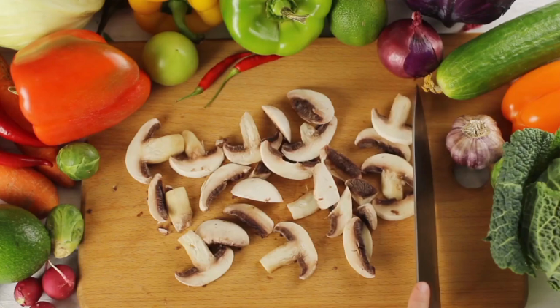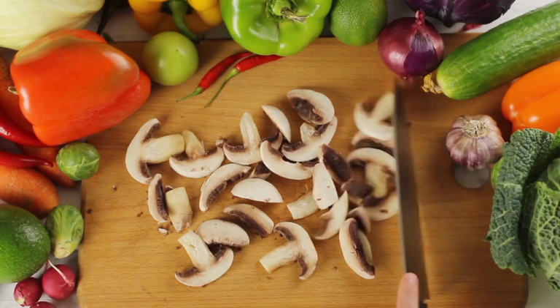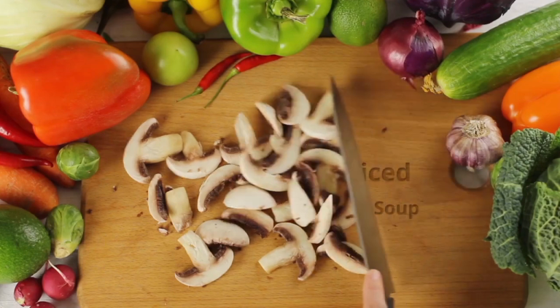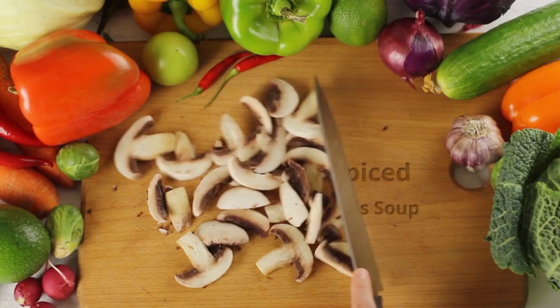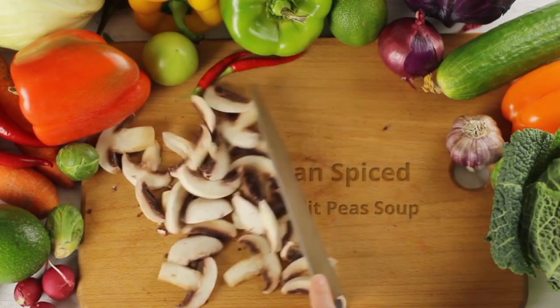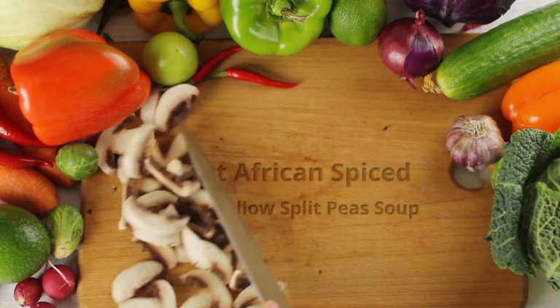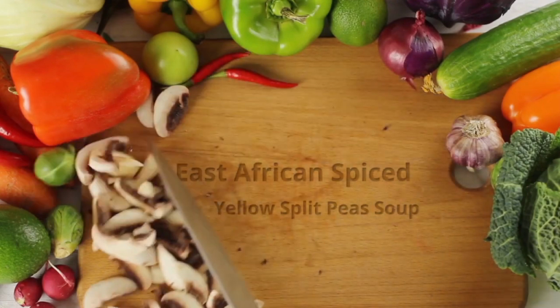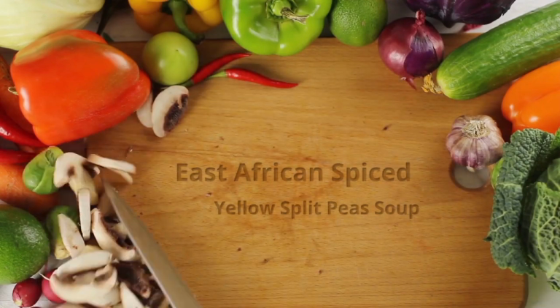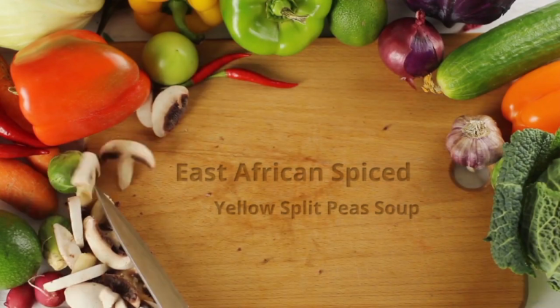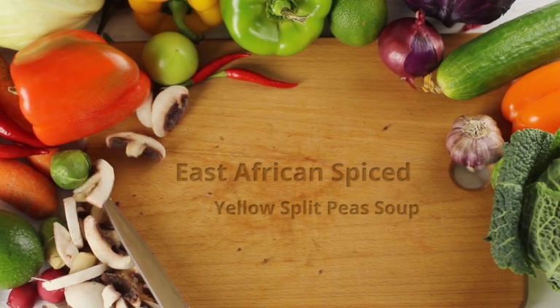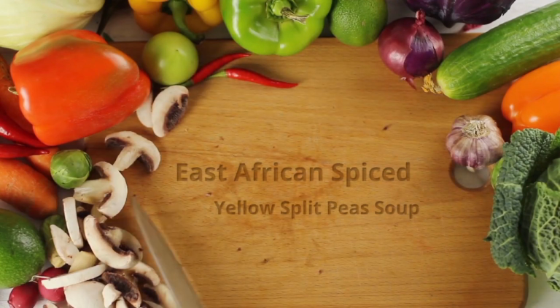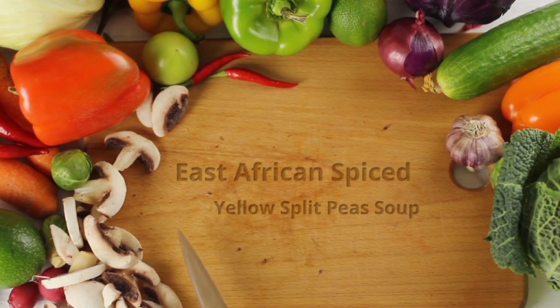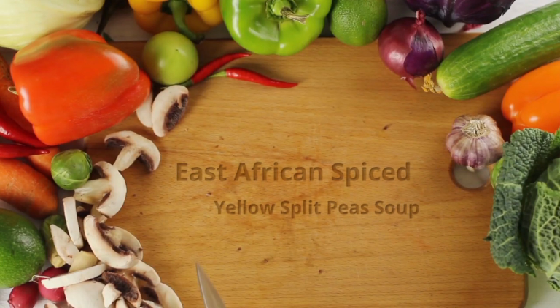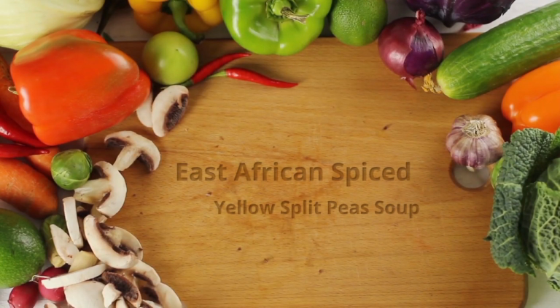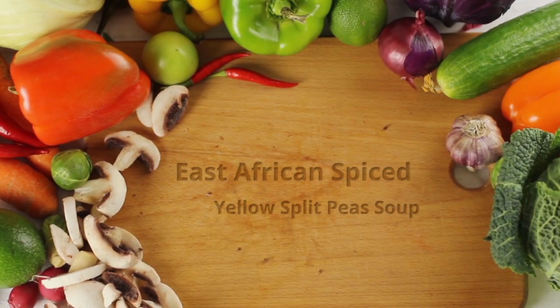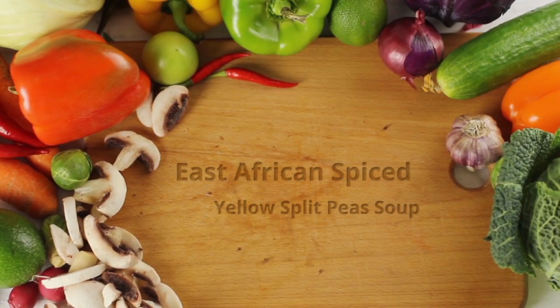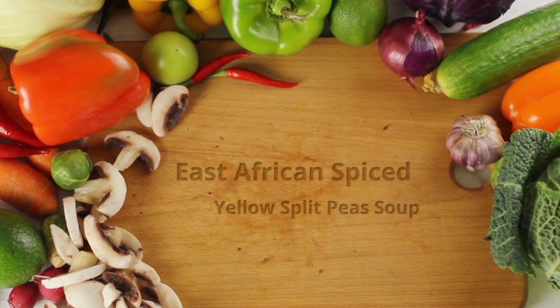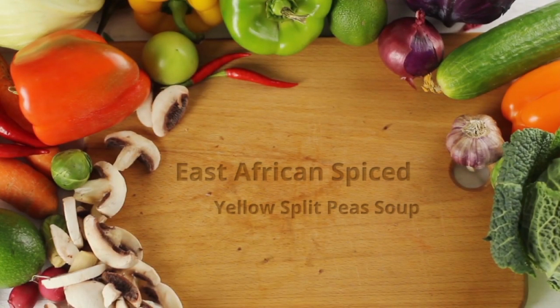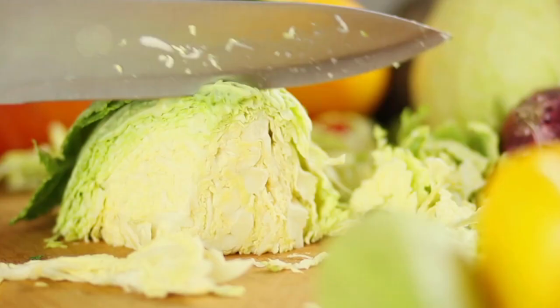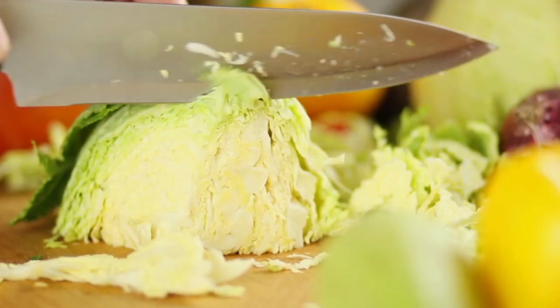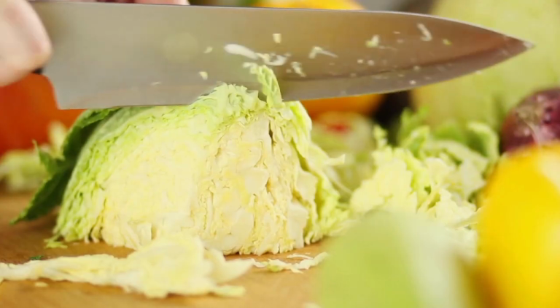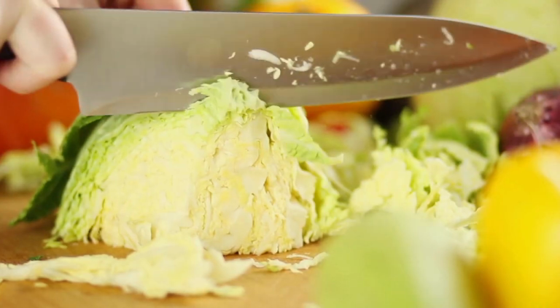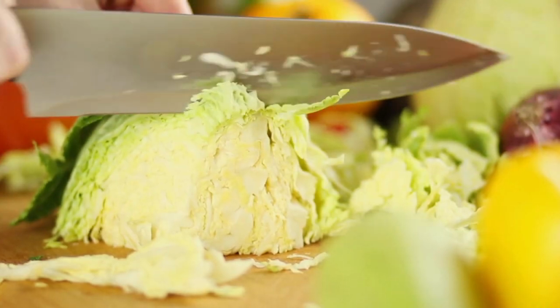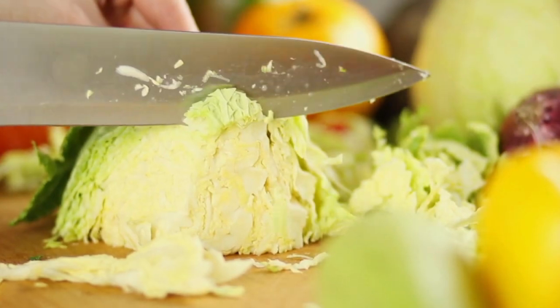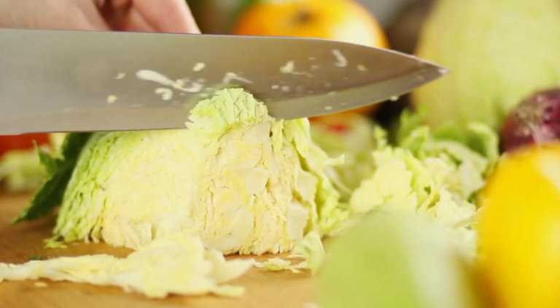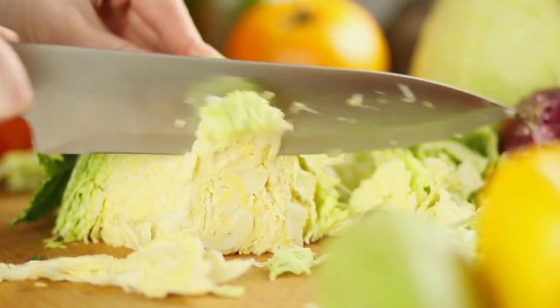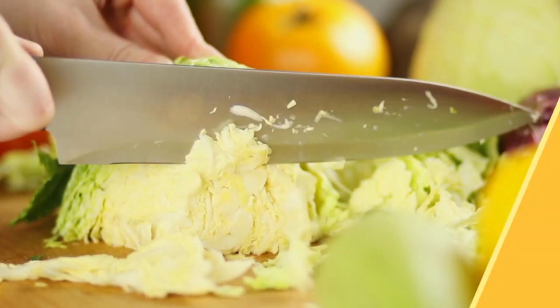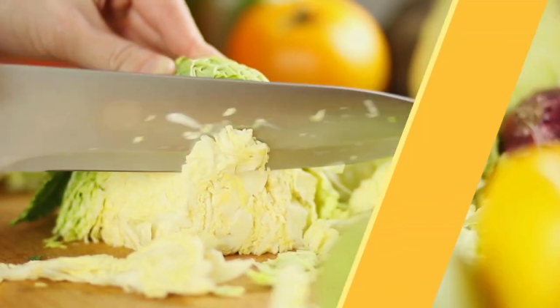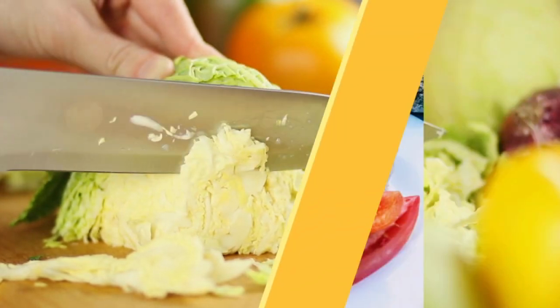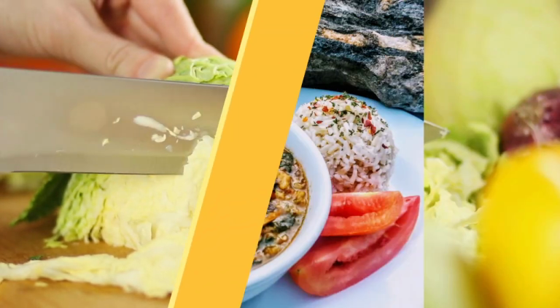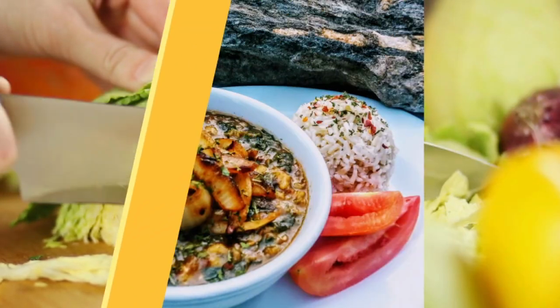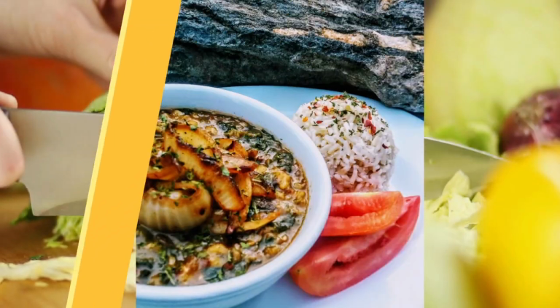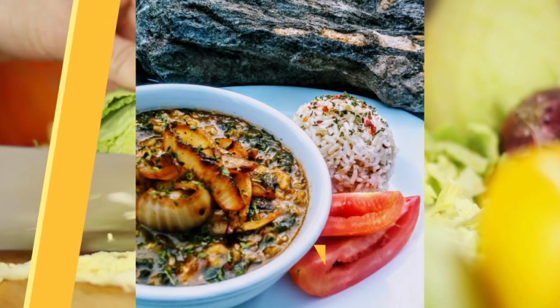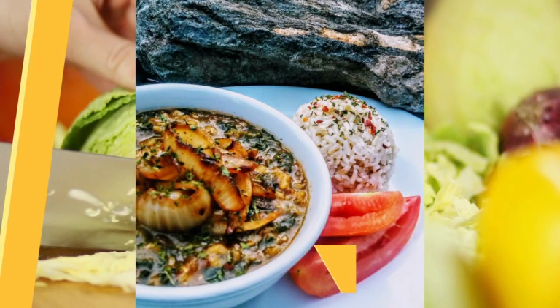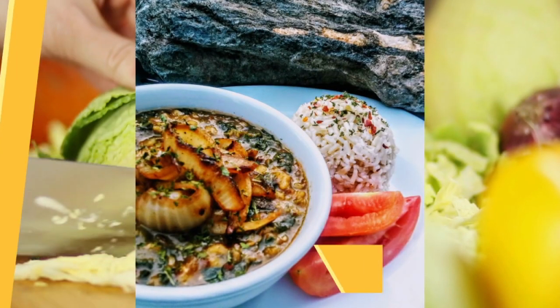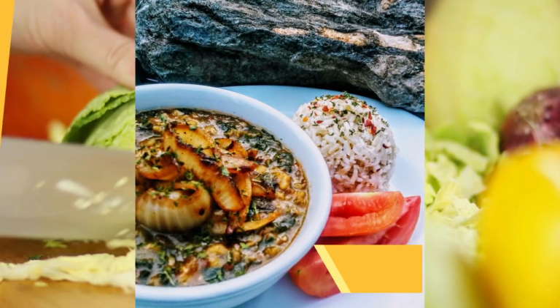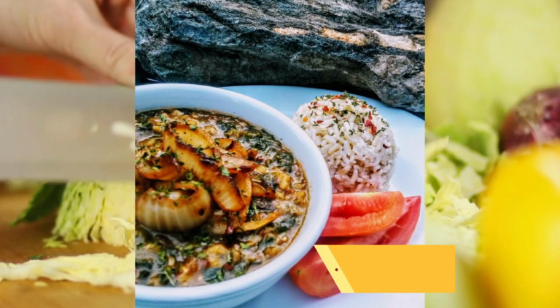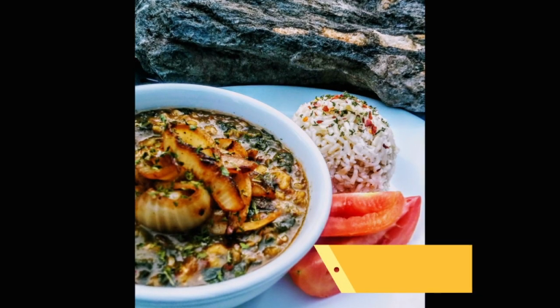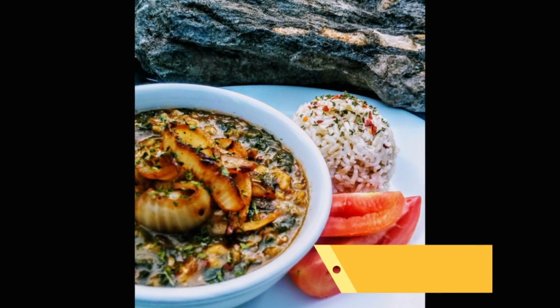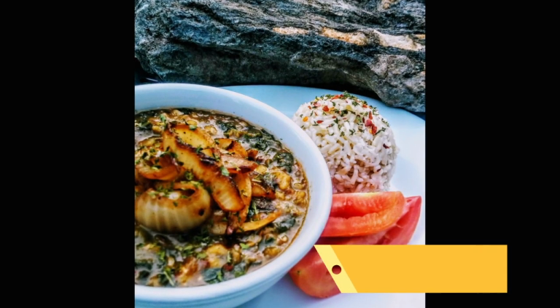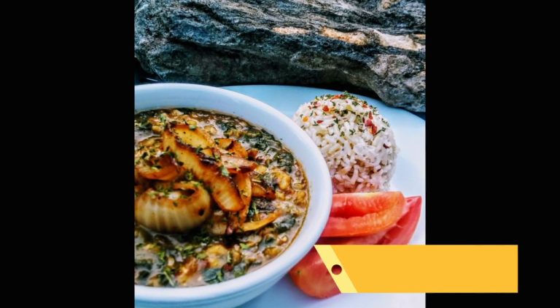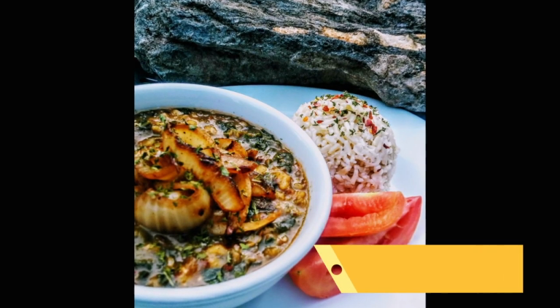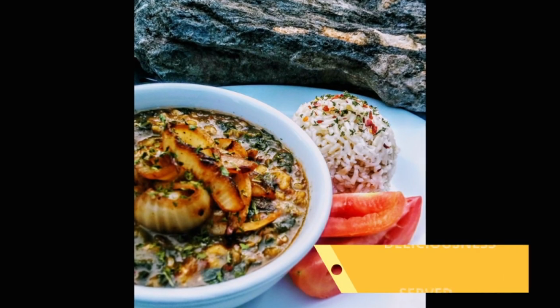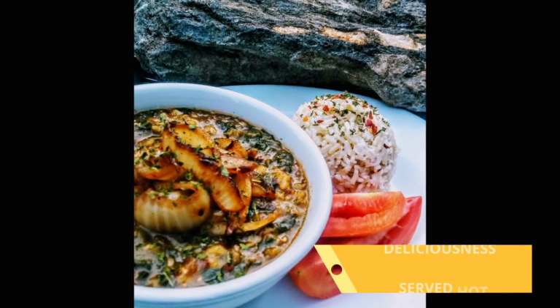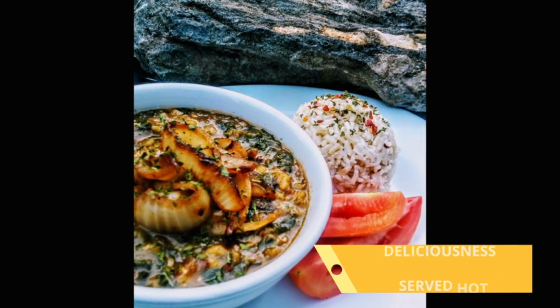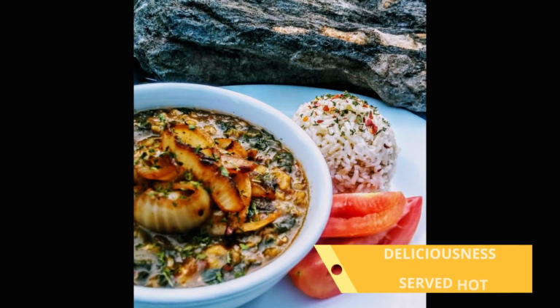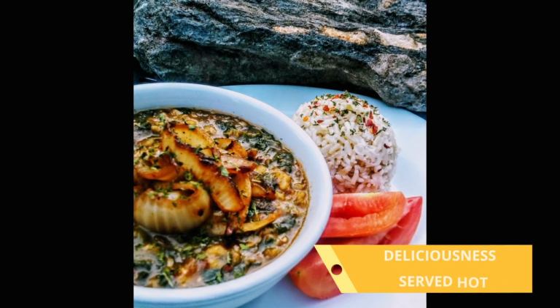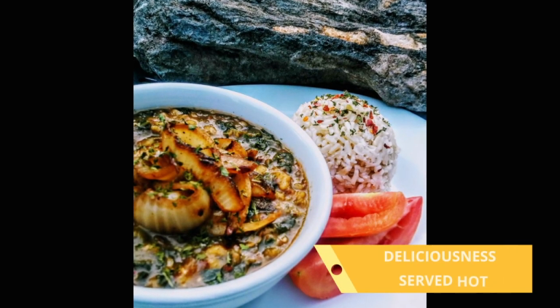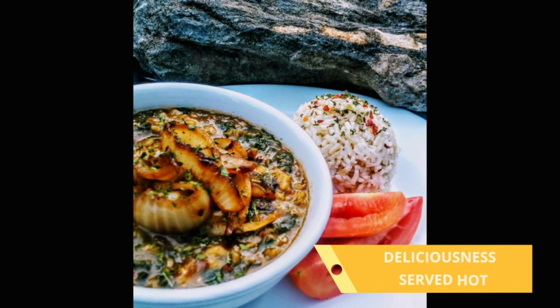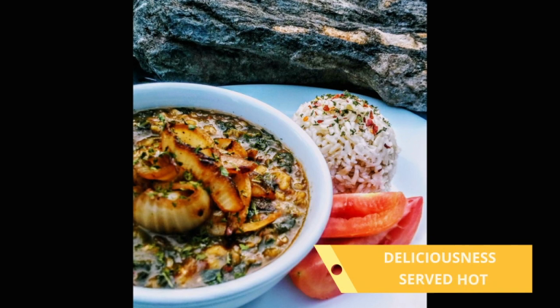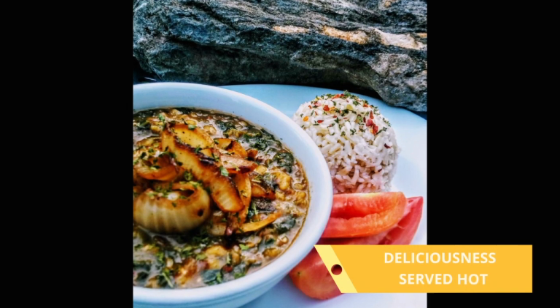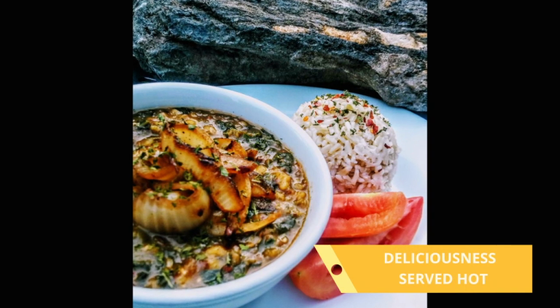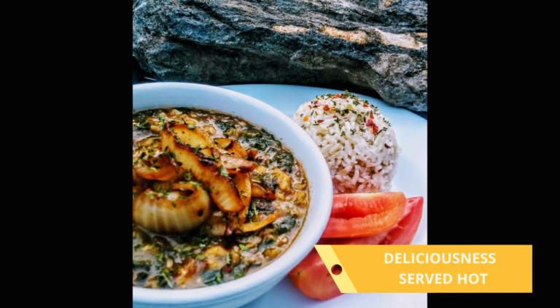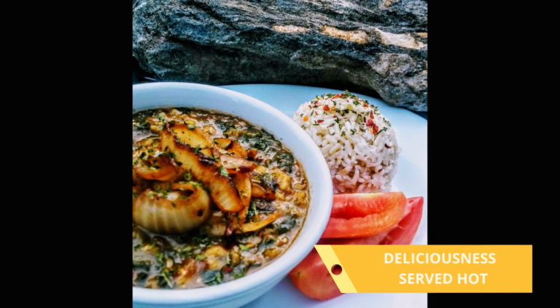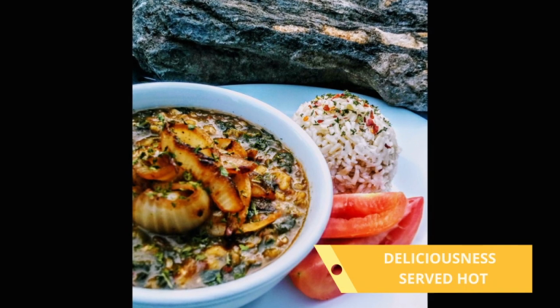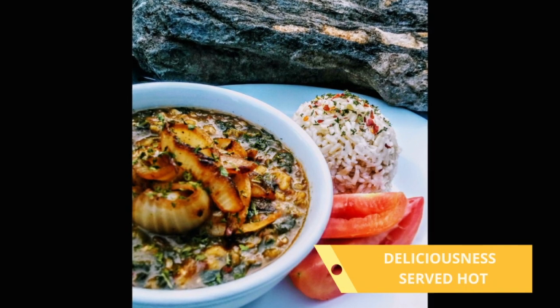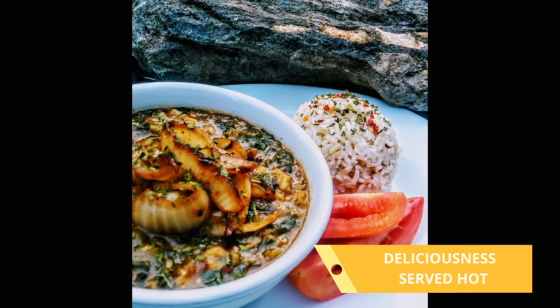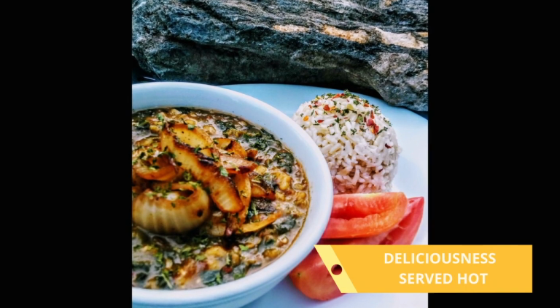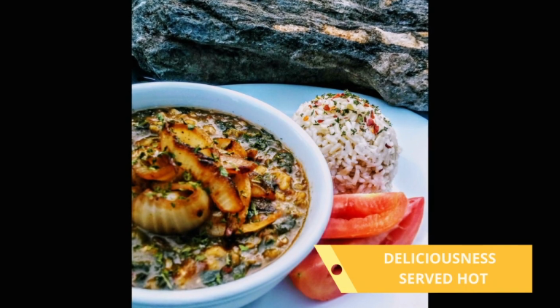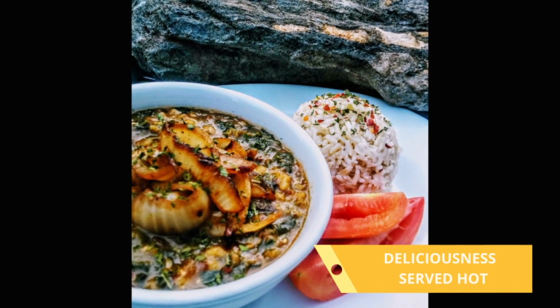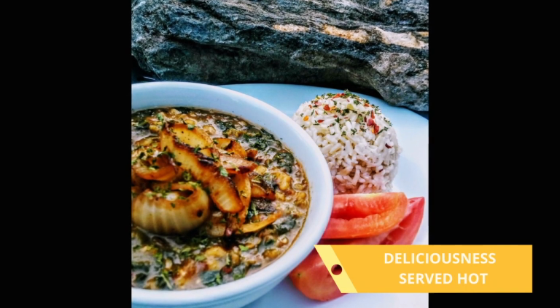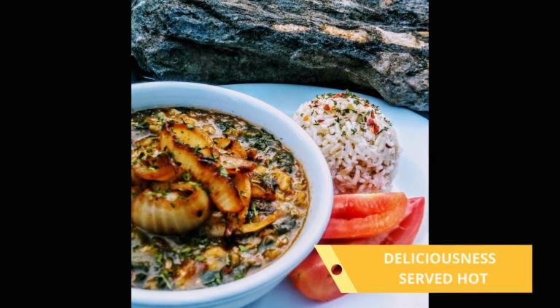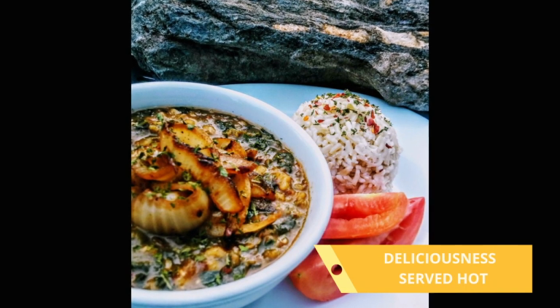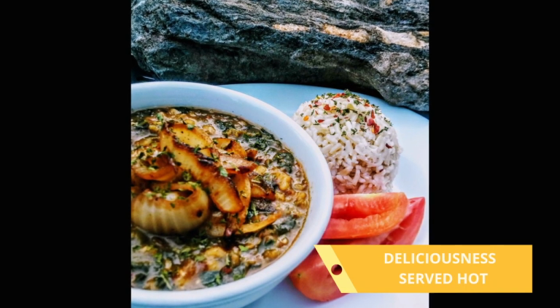East African Spice Yellow Split Pea Soup. I know you want some of this deliciousness served hot.